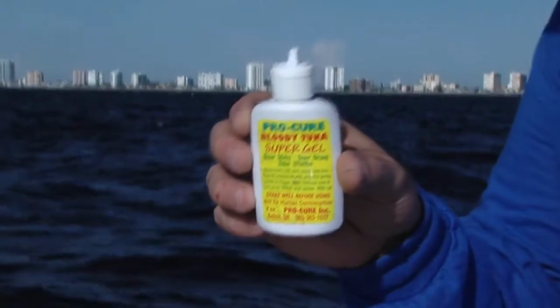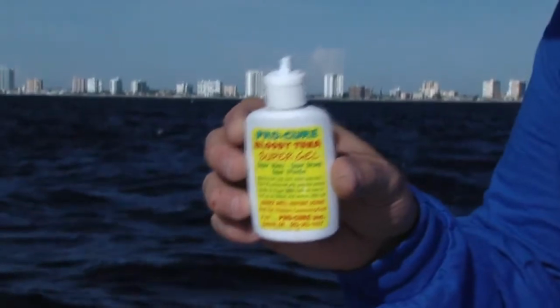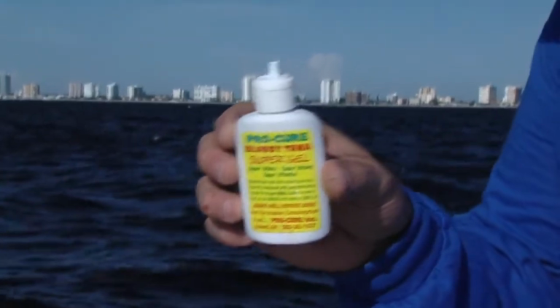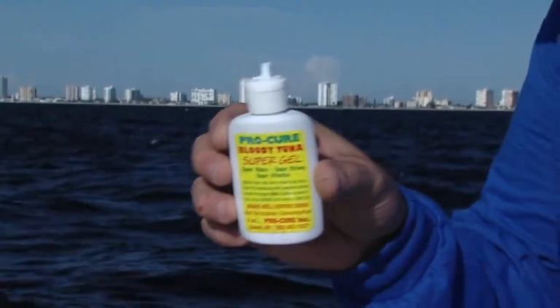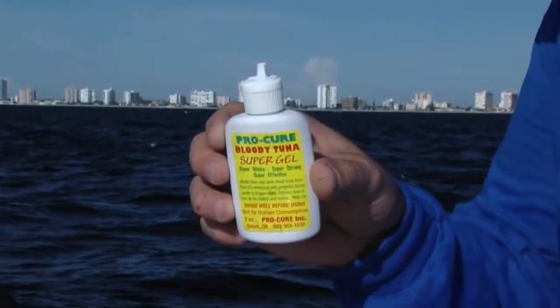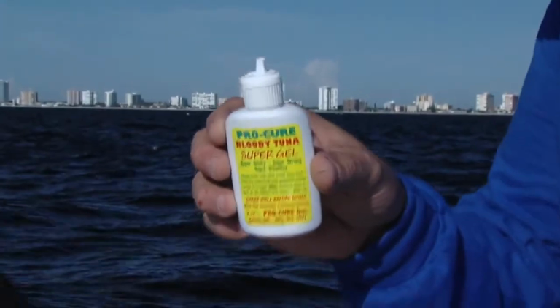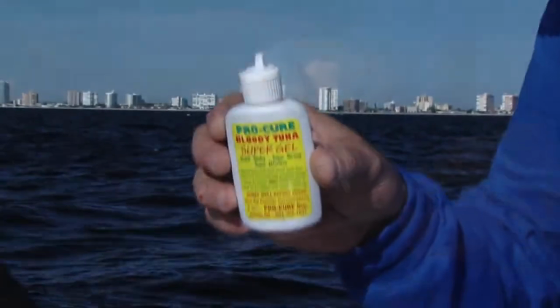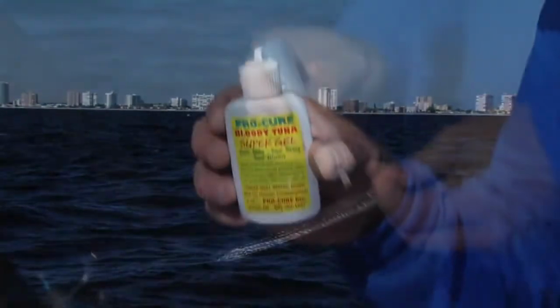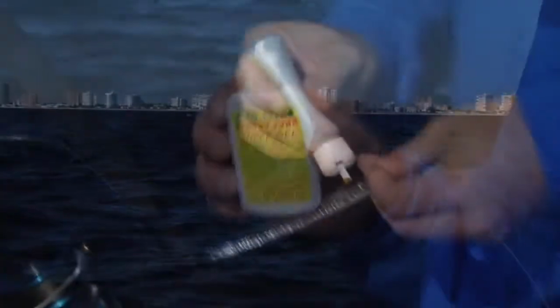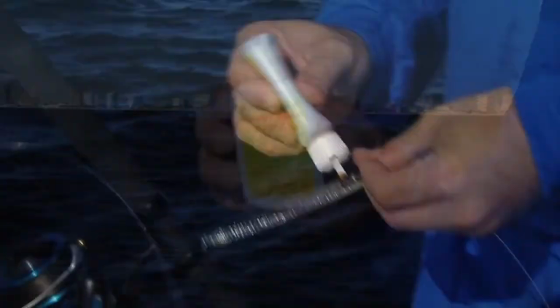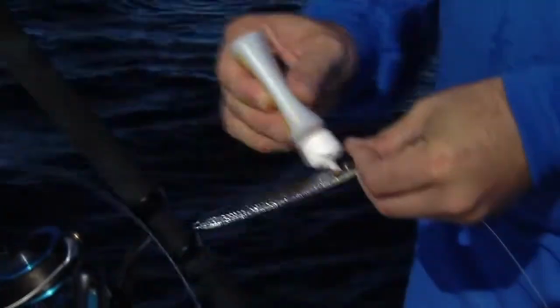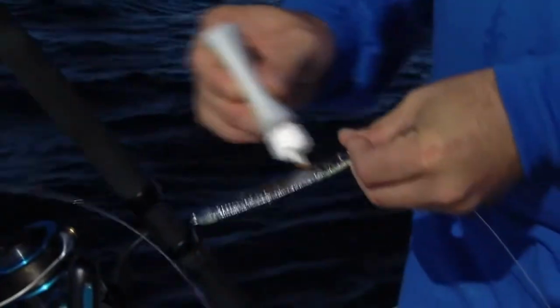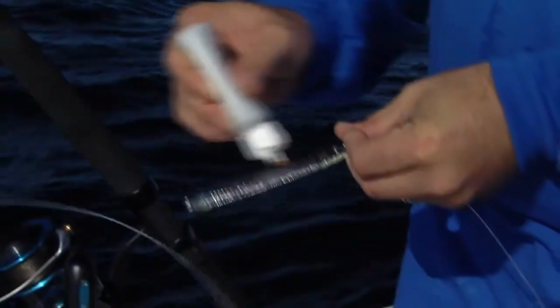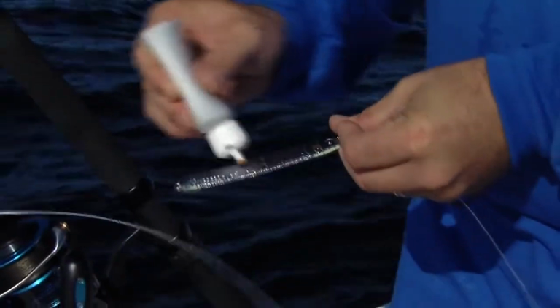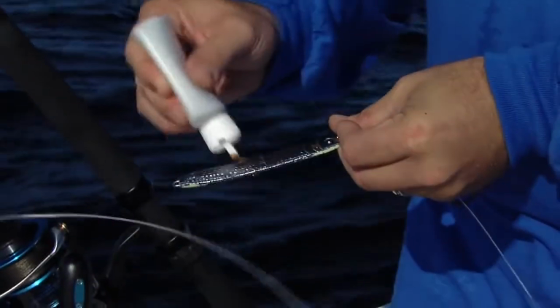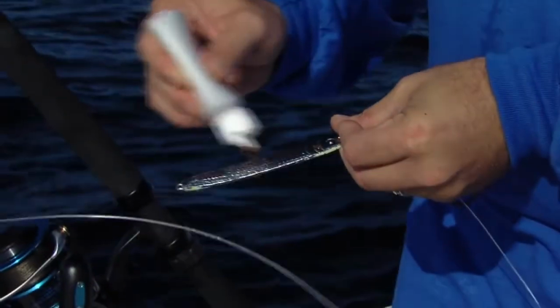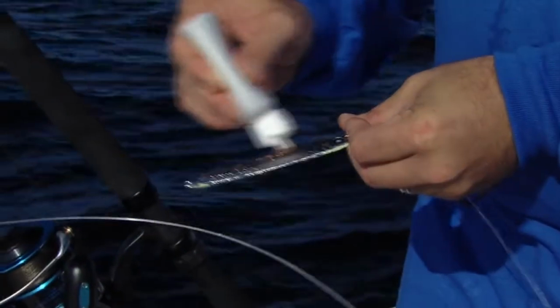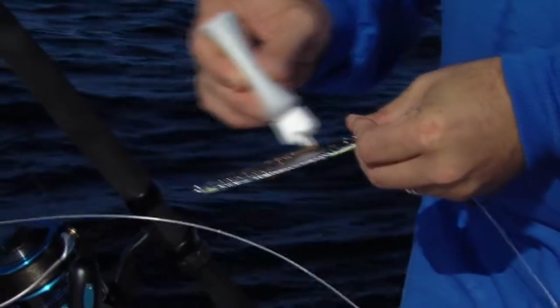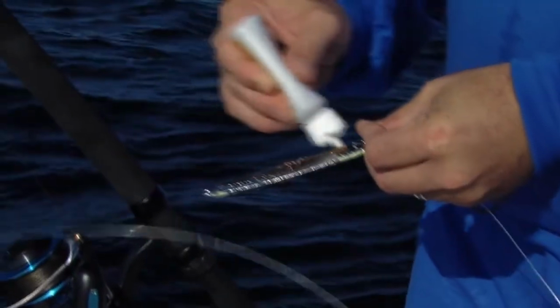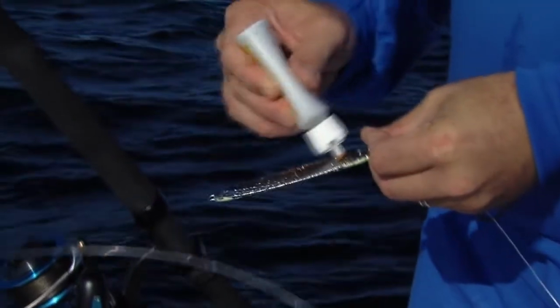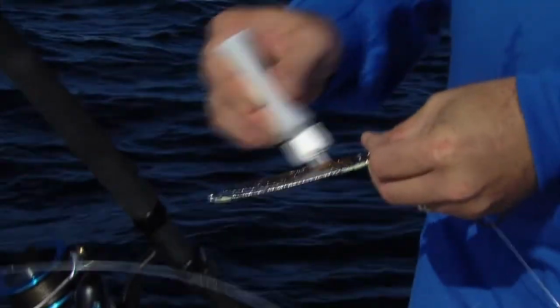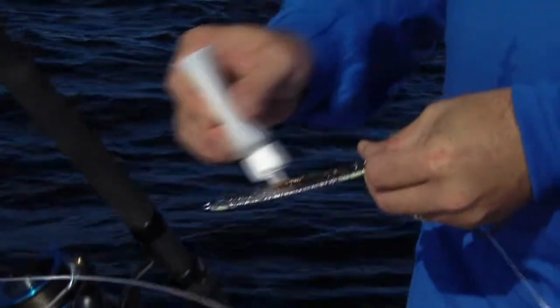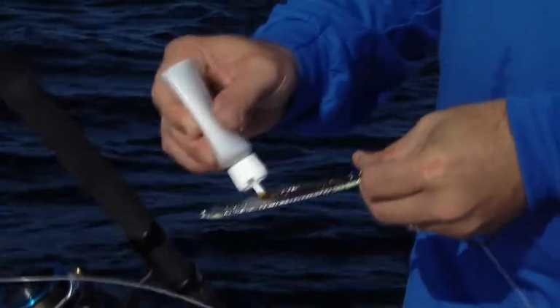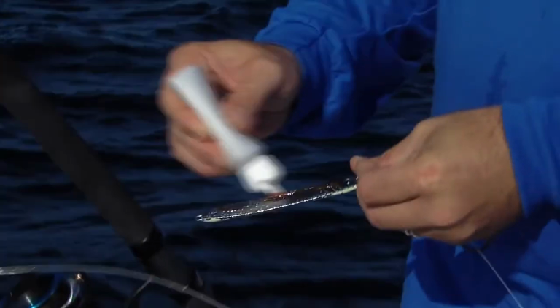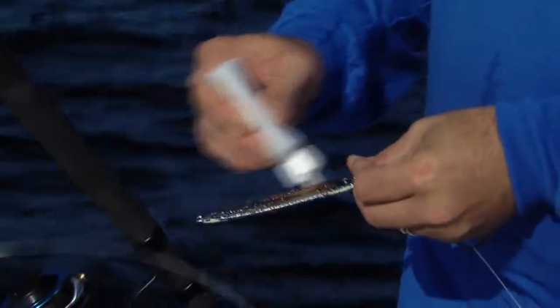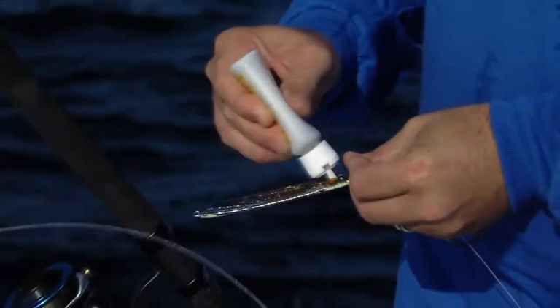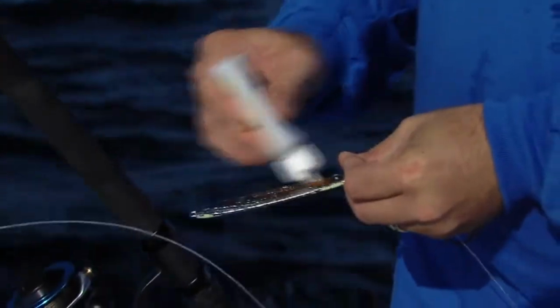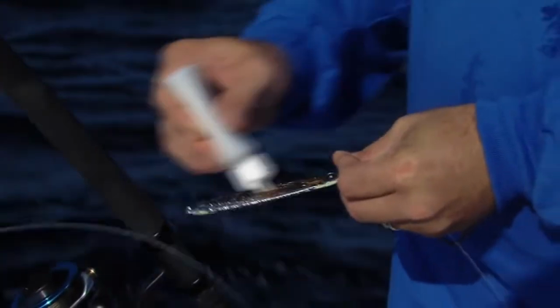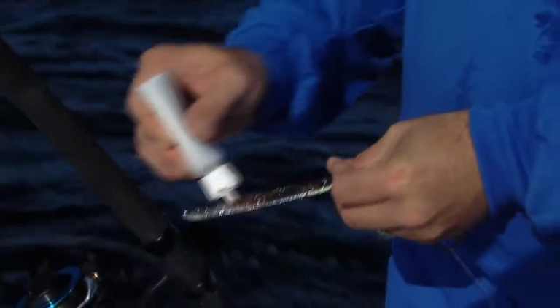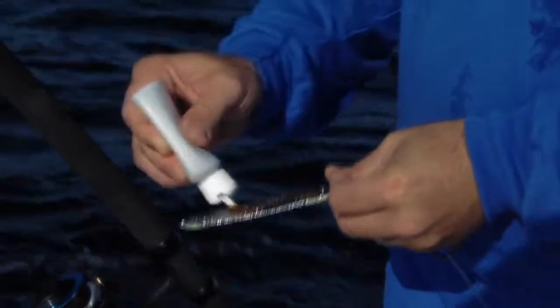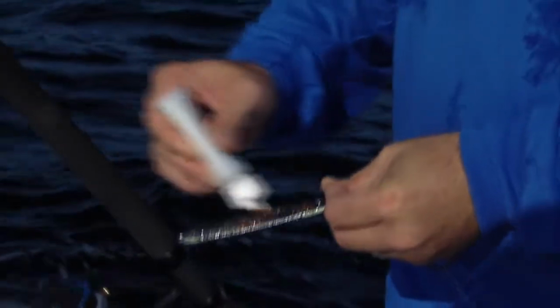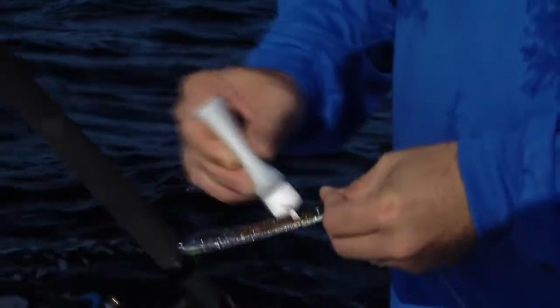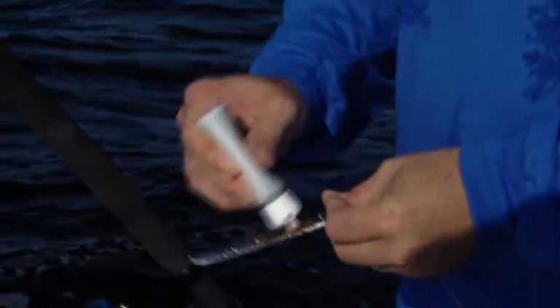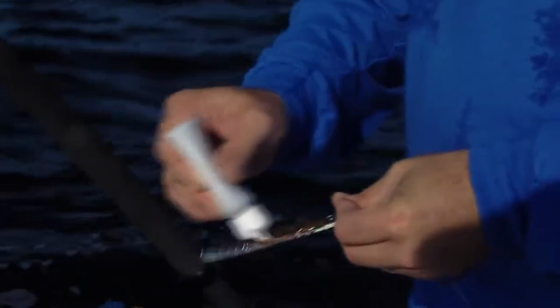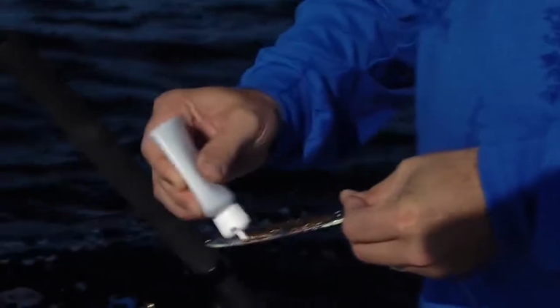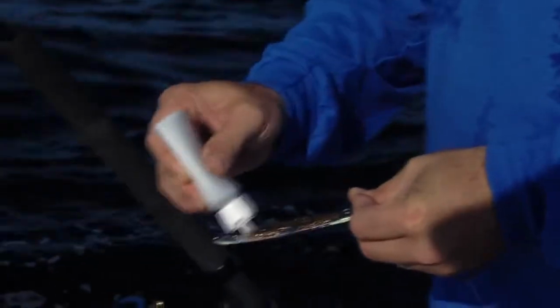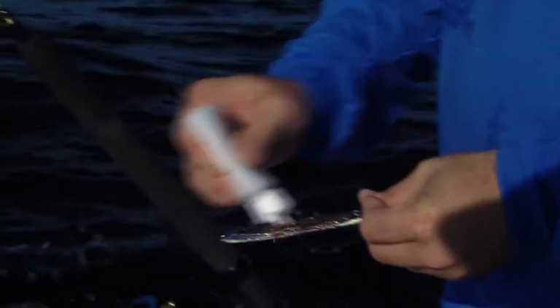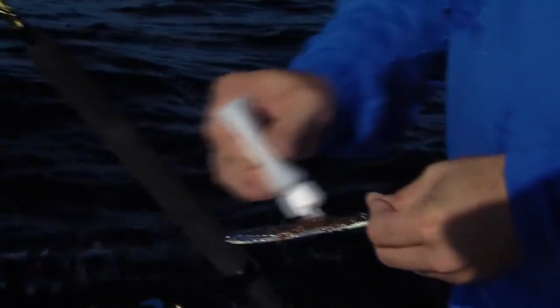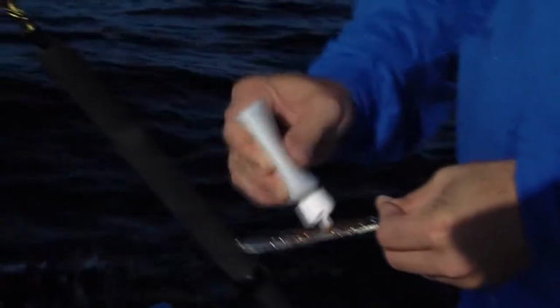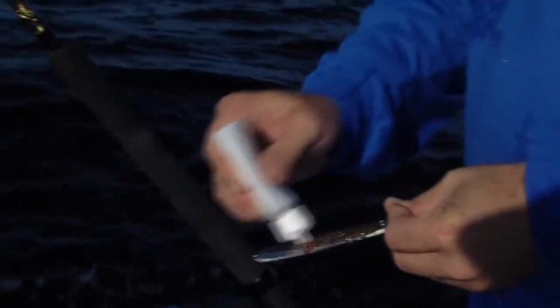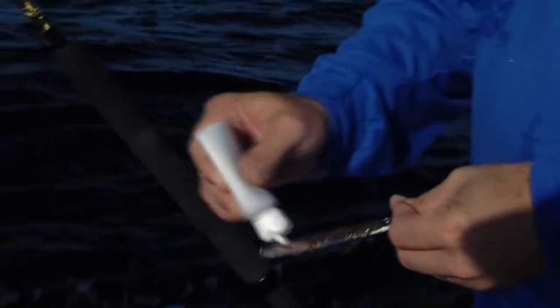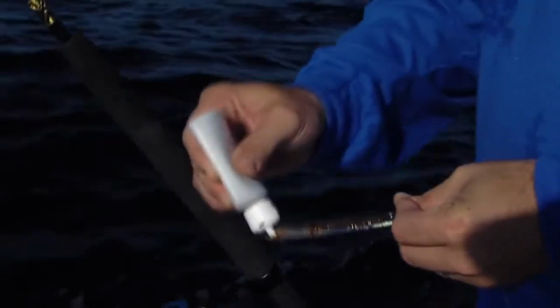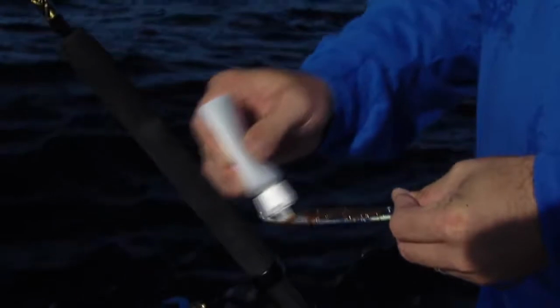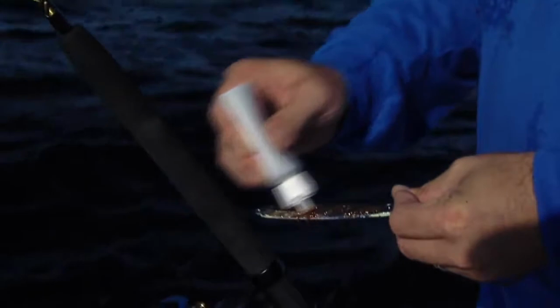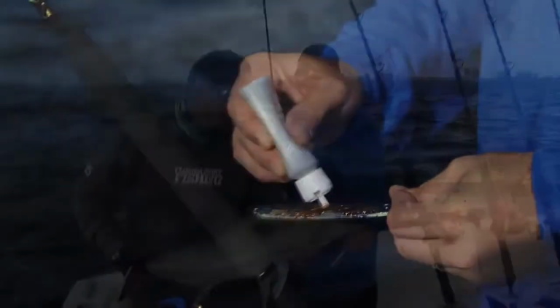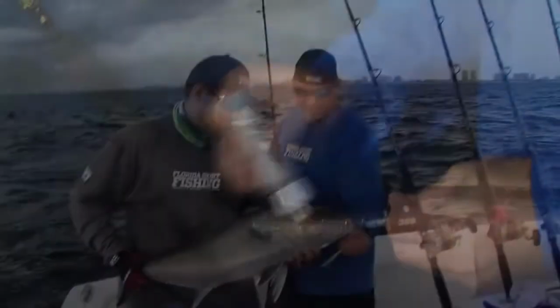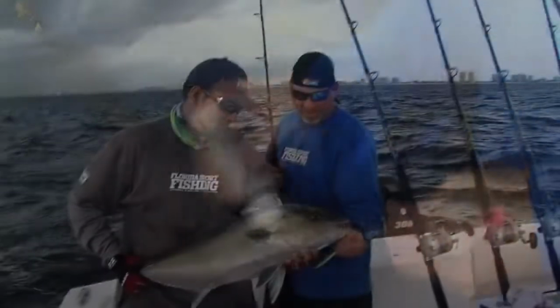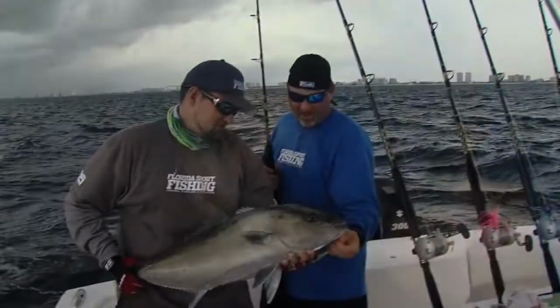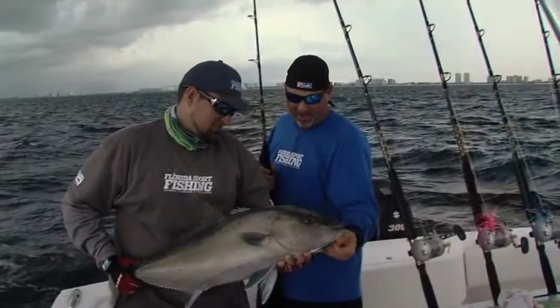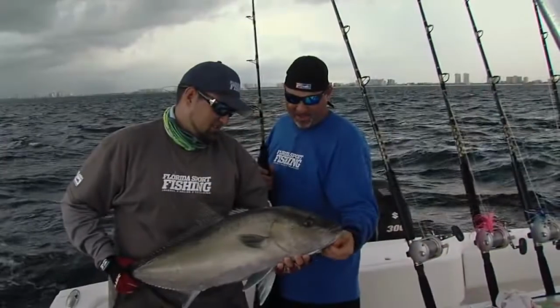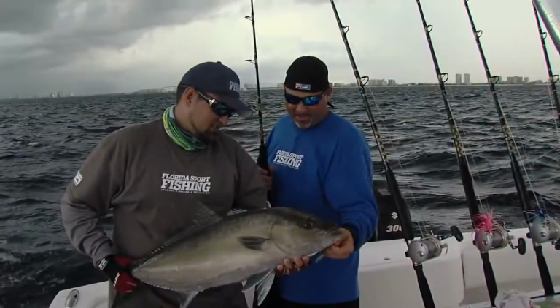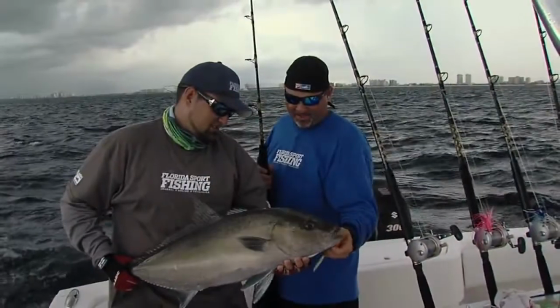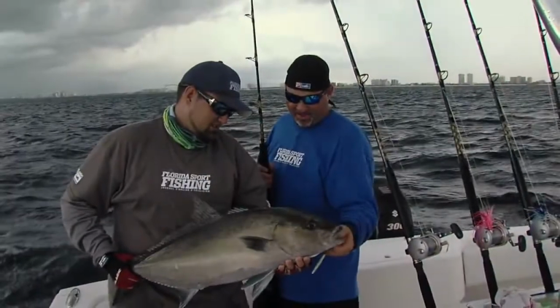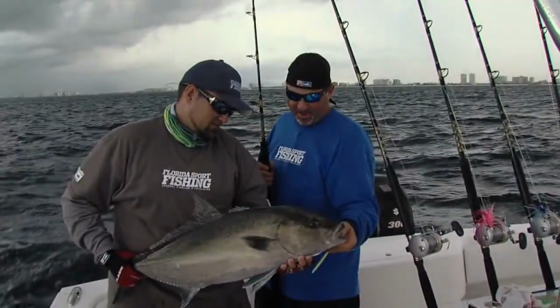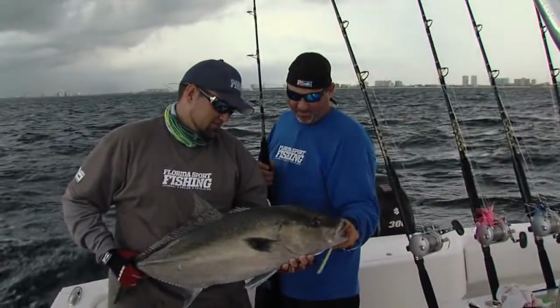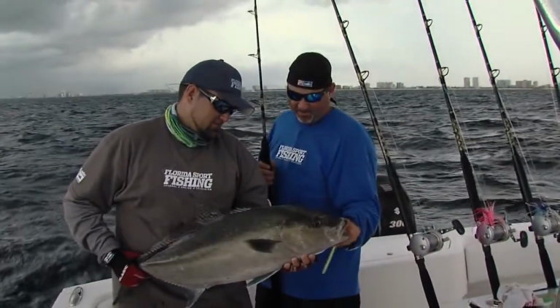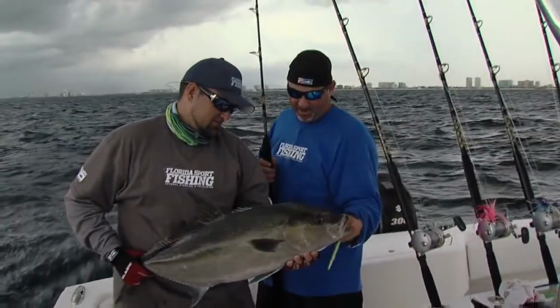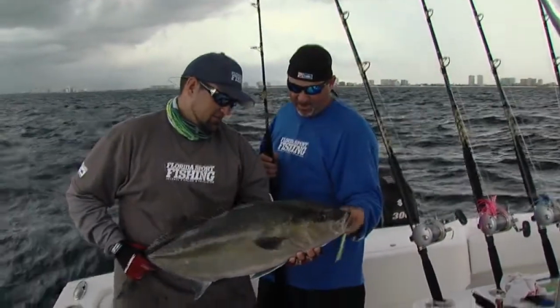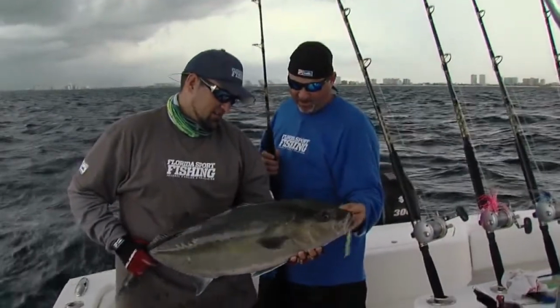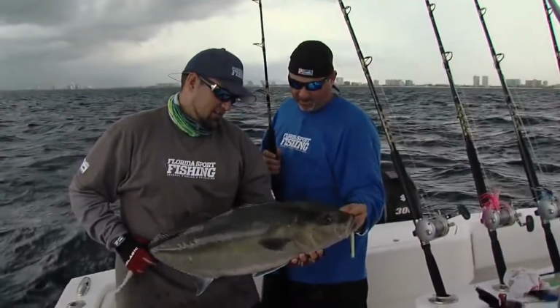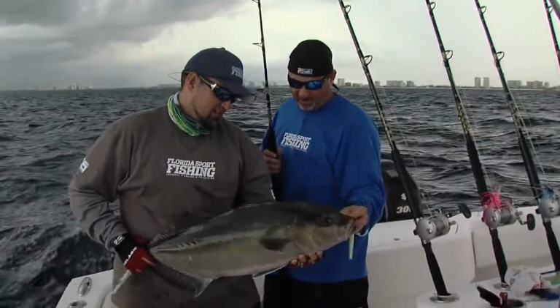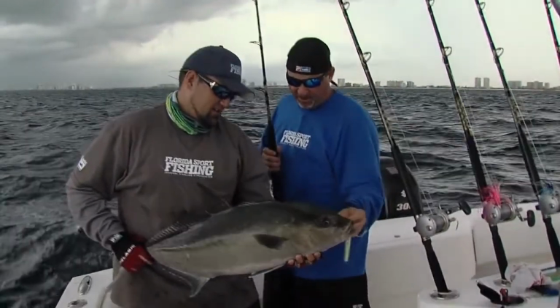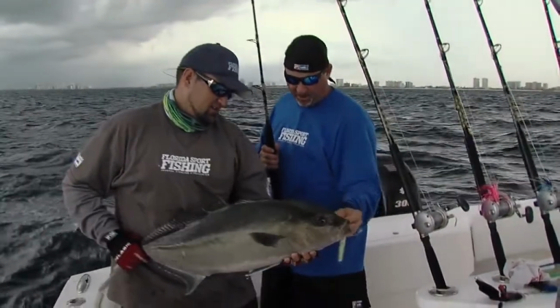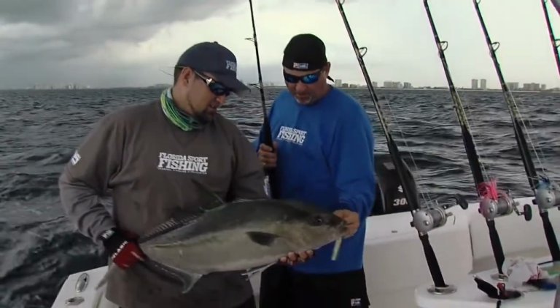When fishing structure, I also add flavored gel to my vertical jigs and have noticed a difference there as well. Phil, it seems that big amberjack can't stay off these things.